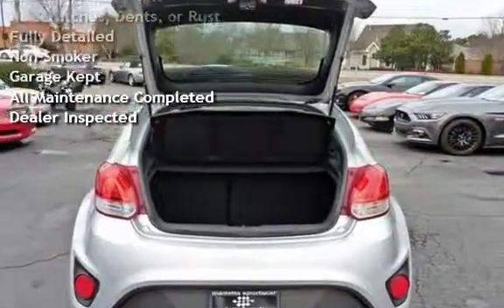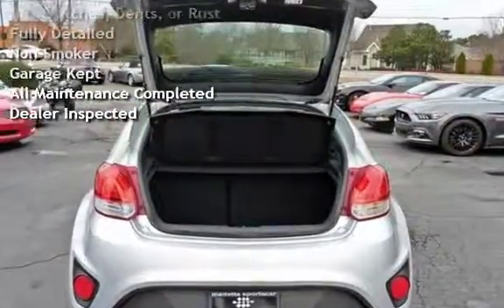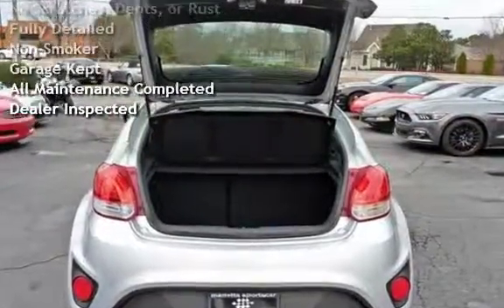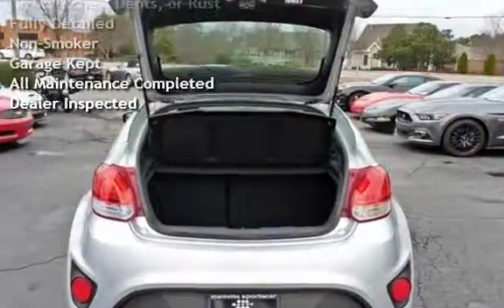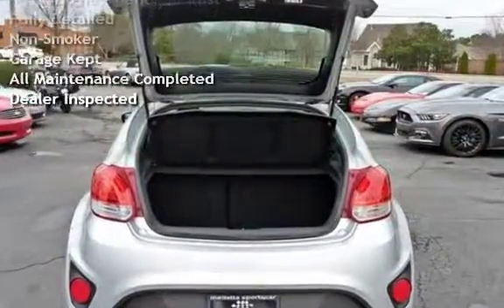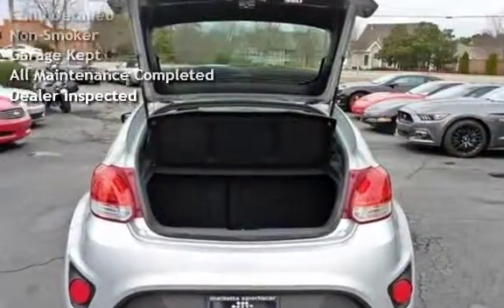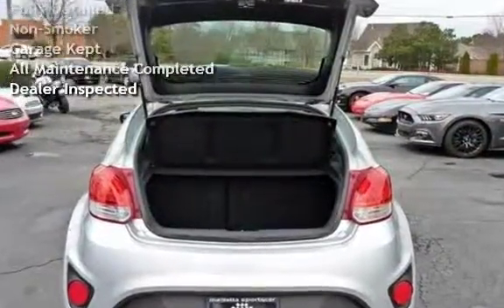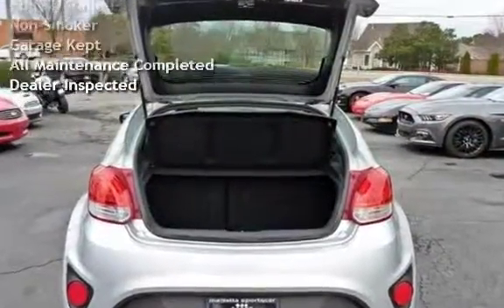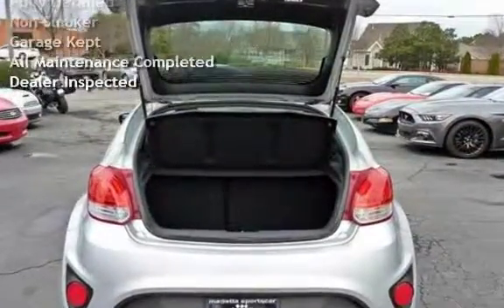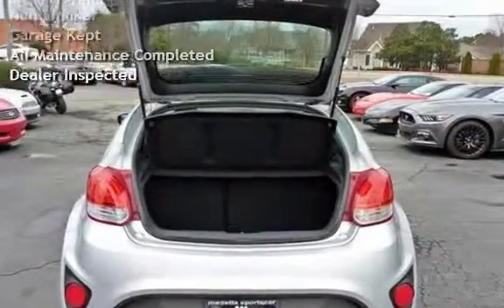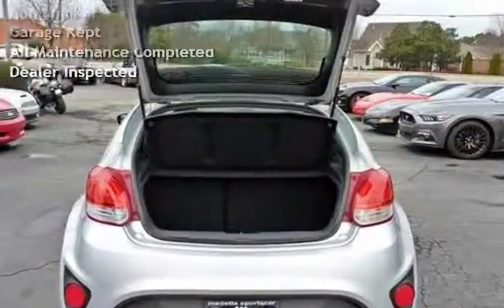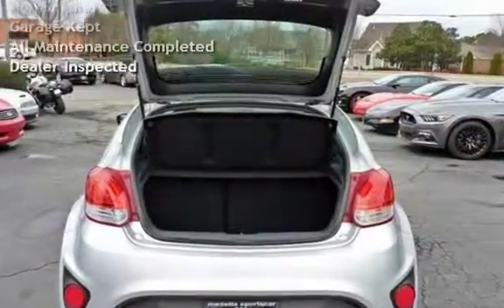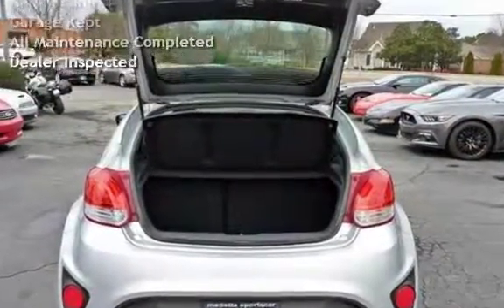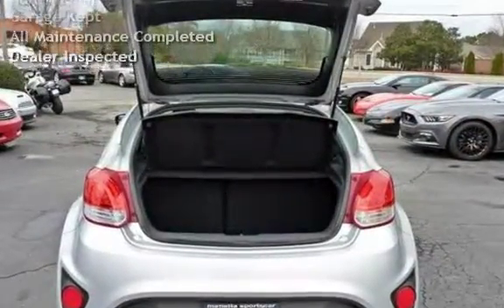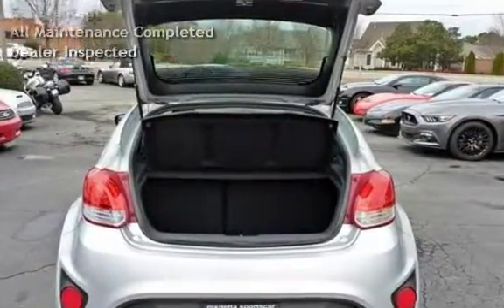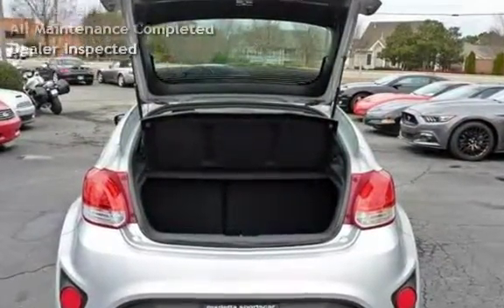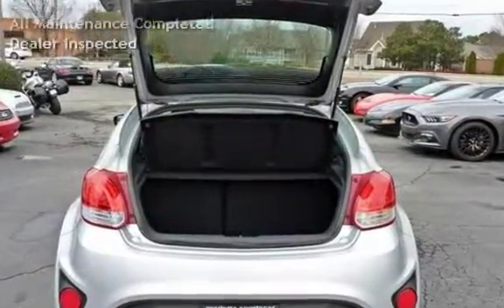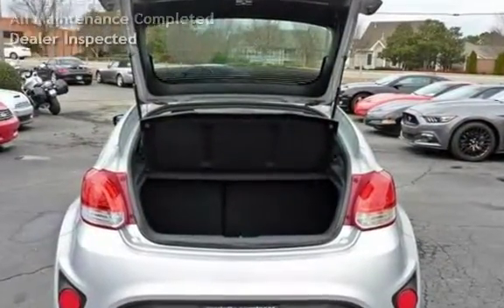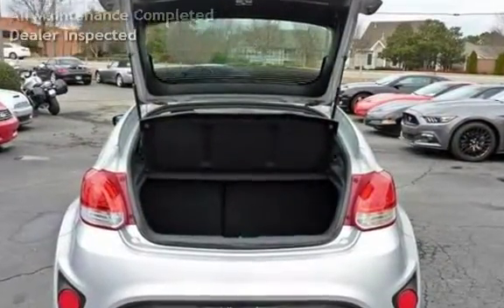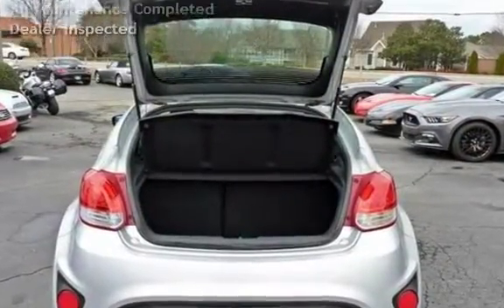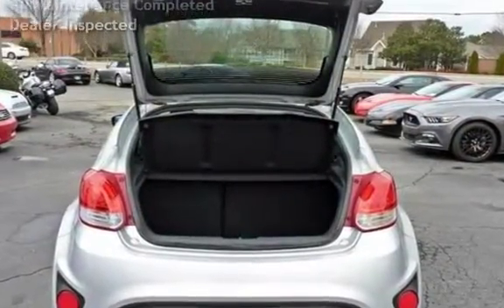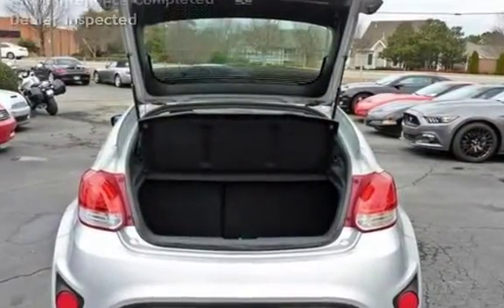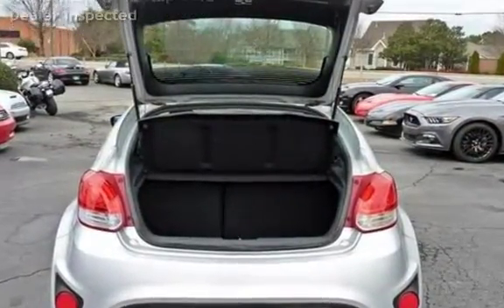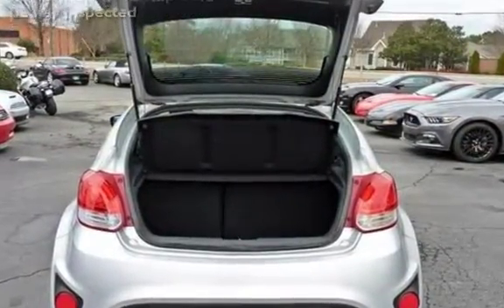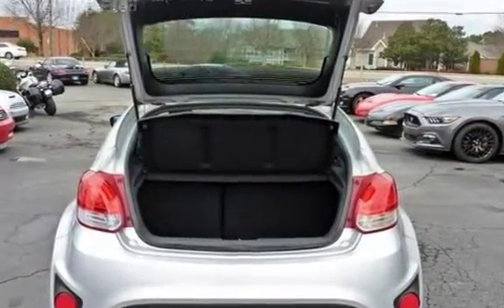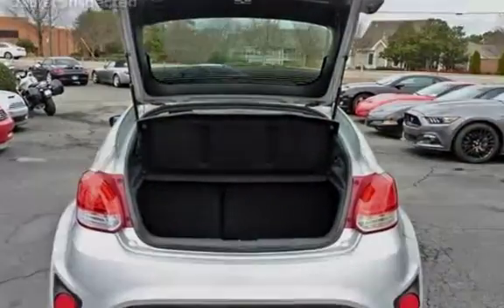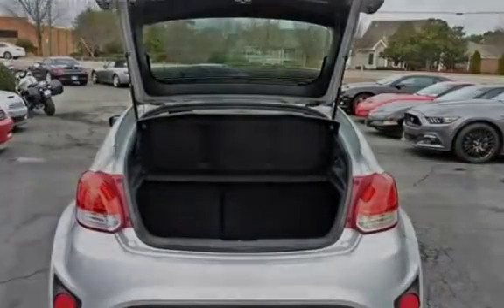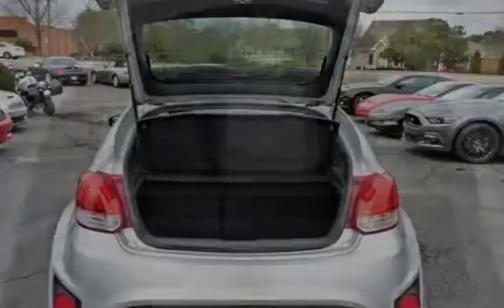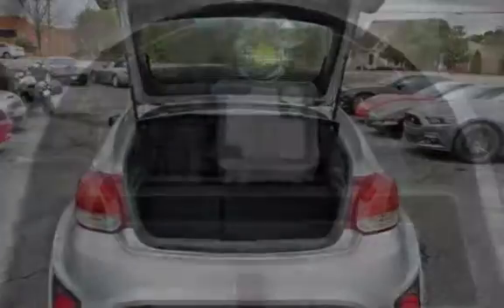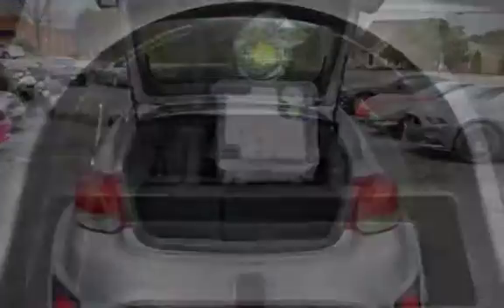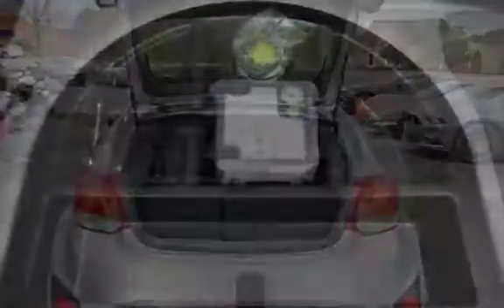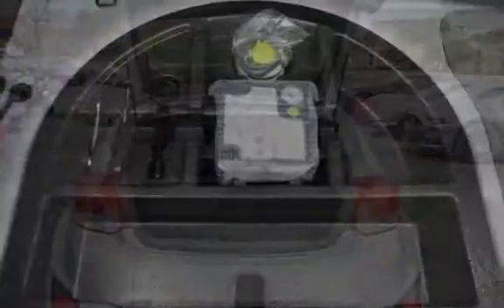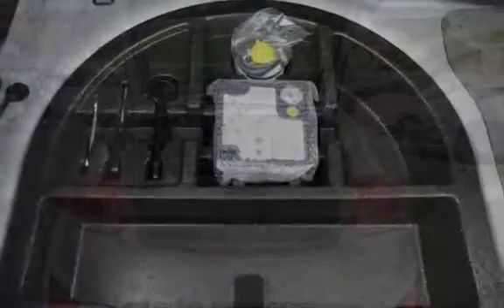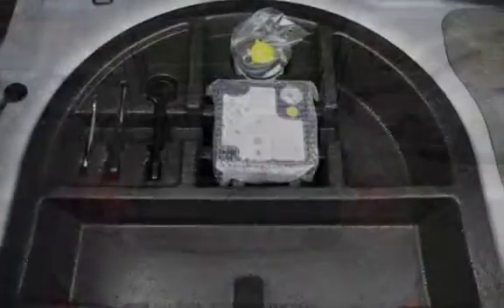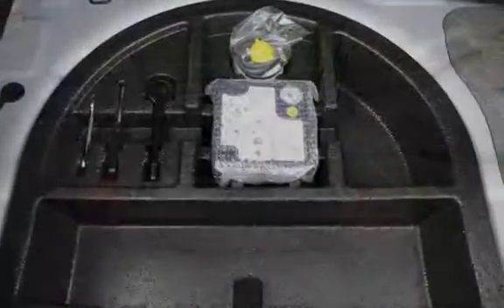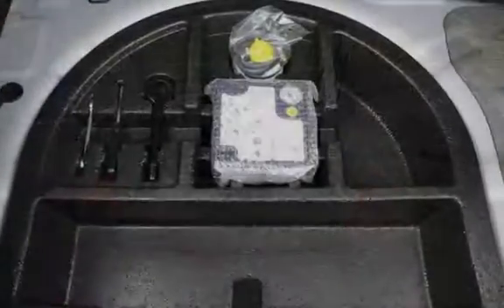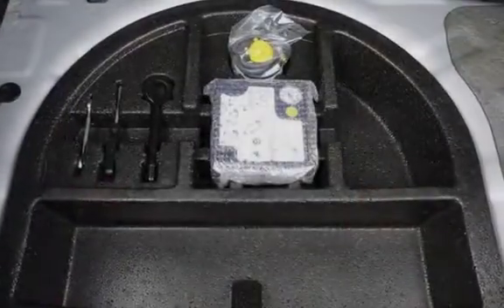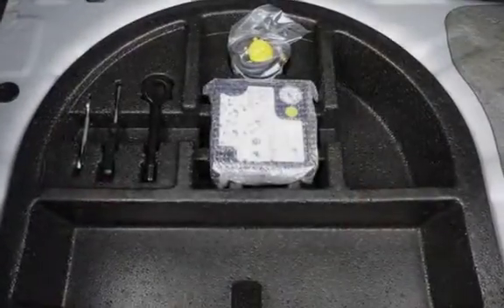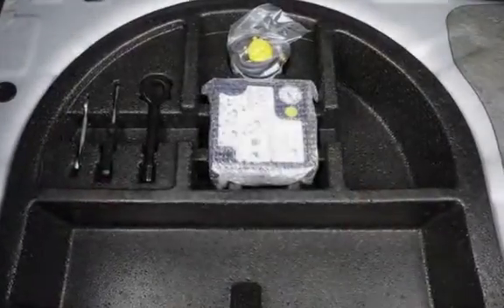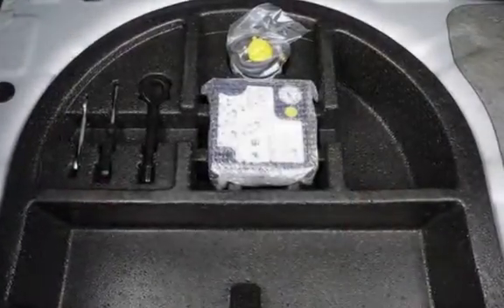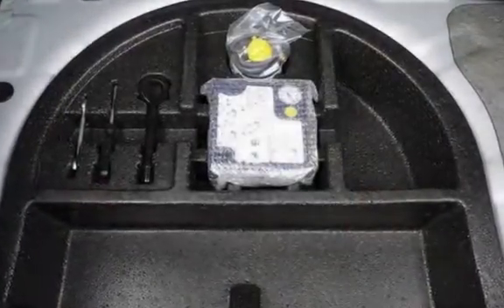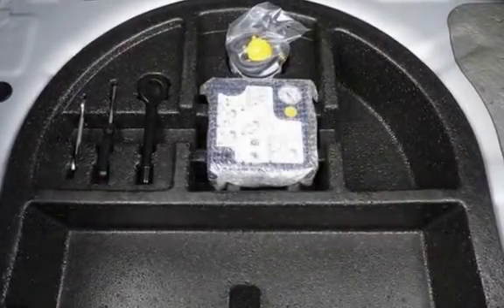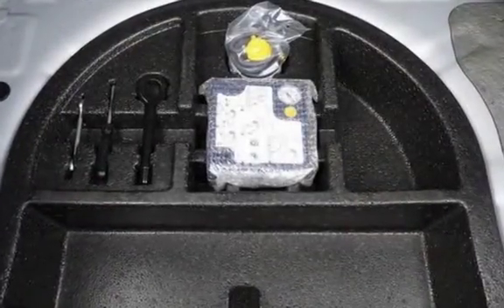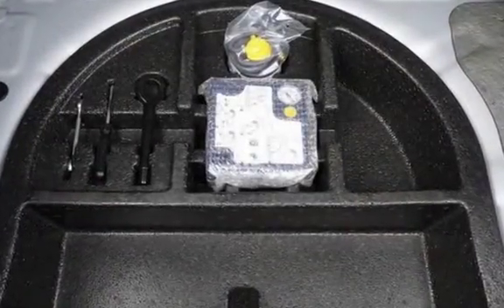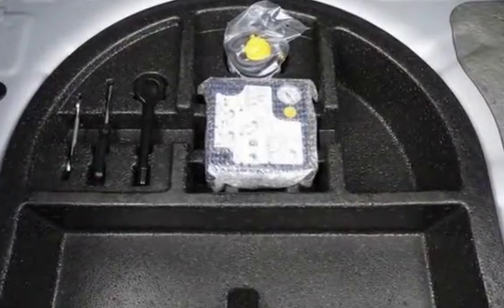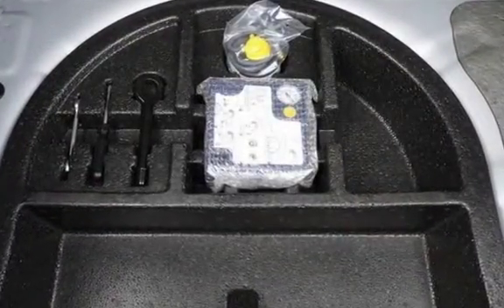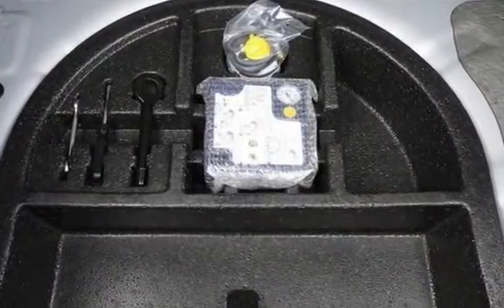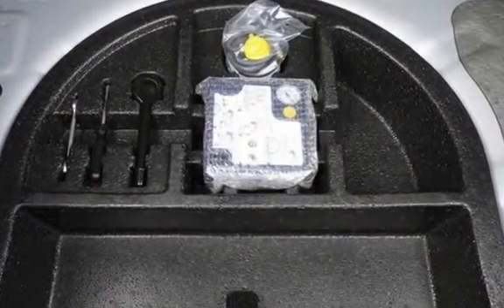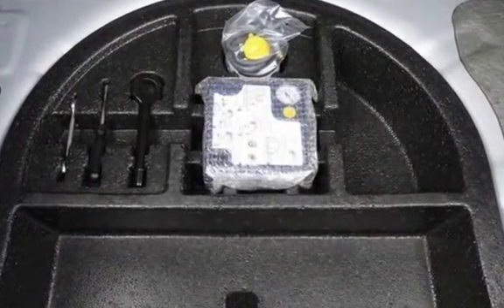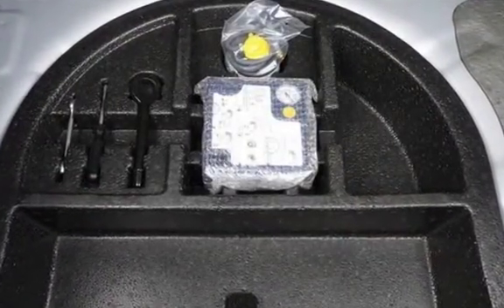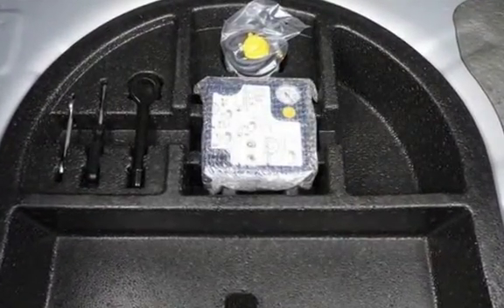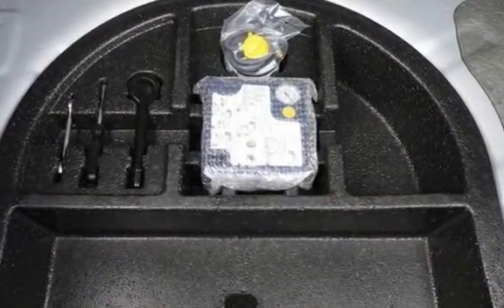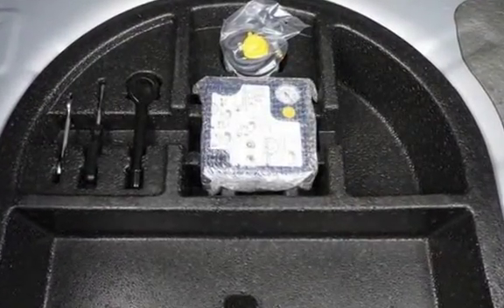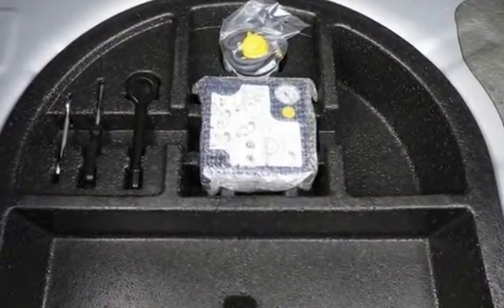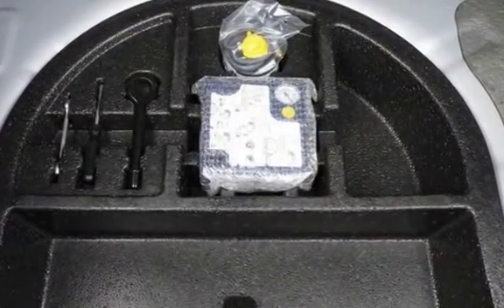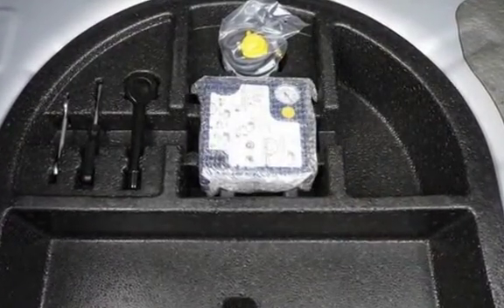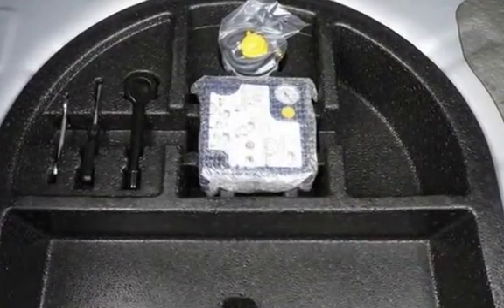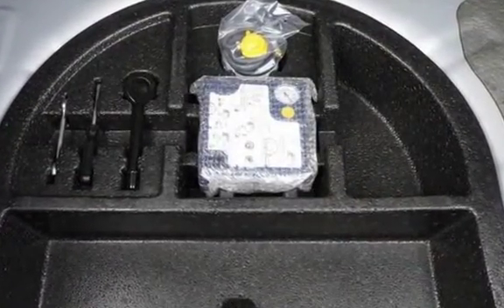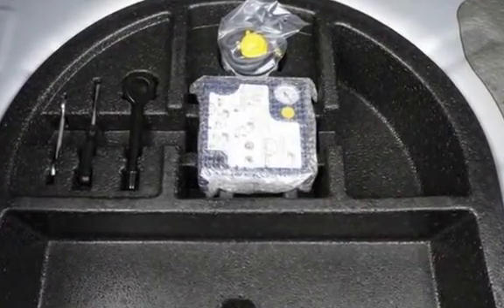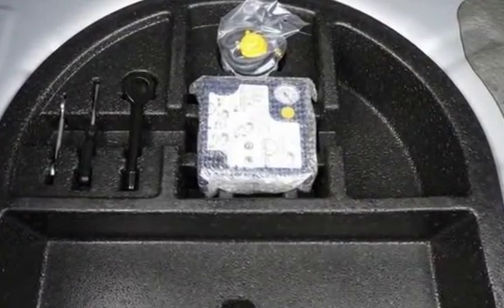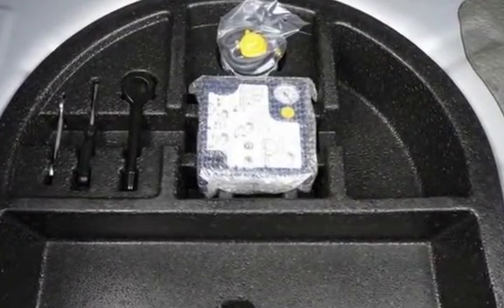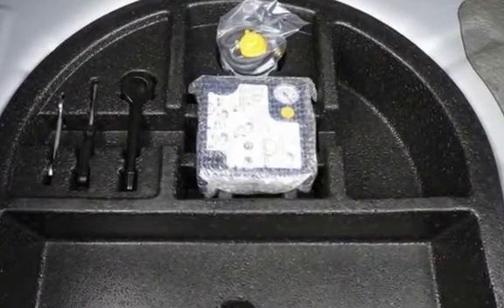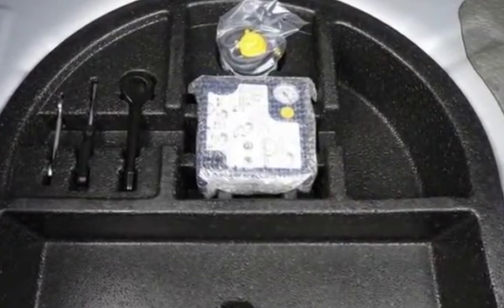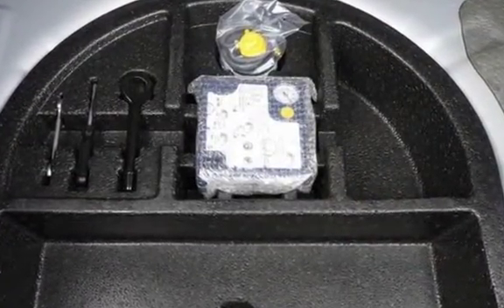It has never been smoked in, was garage kept, has had all scheduled maintenance completed, and has been inspected by the dealer.